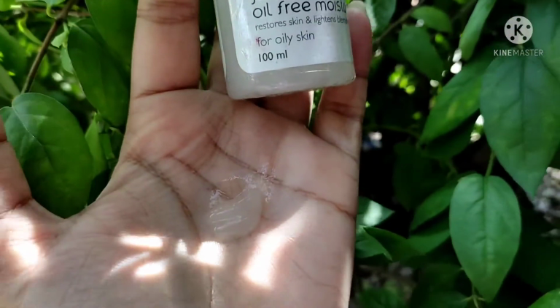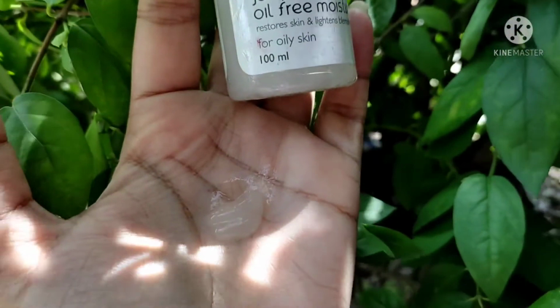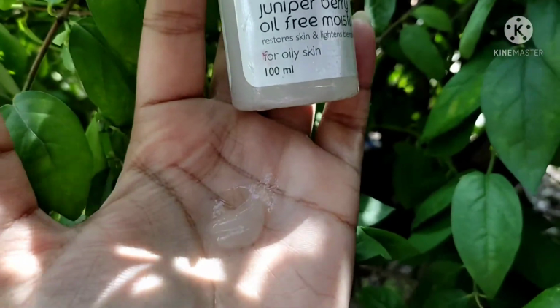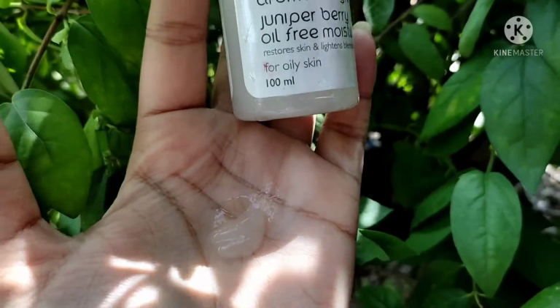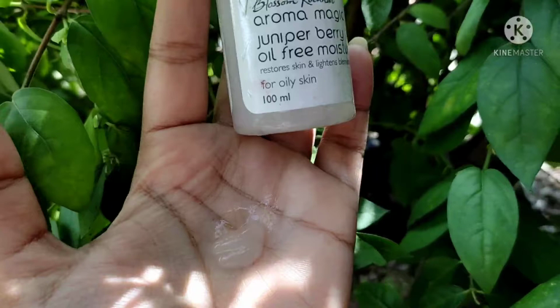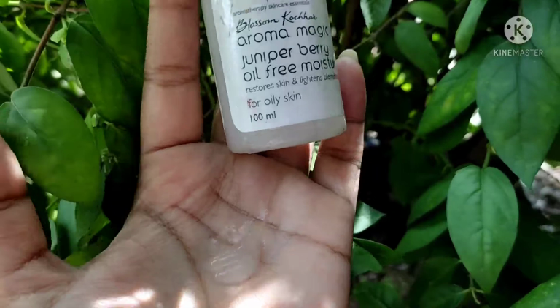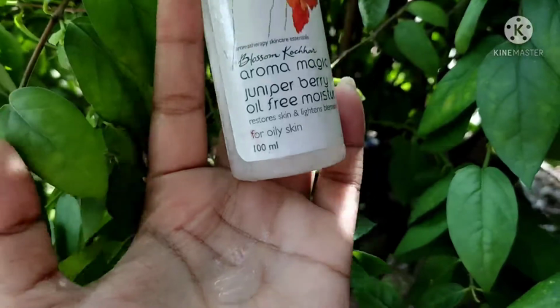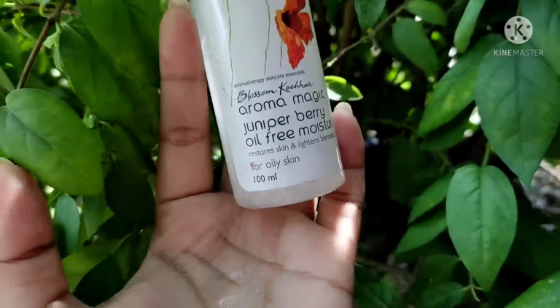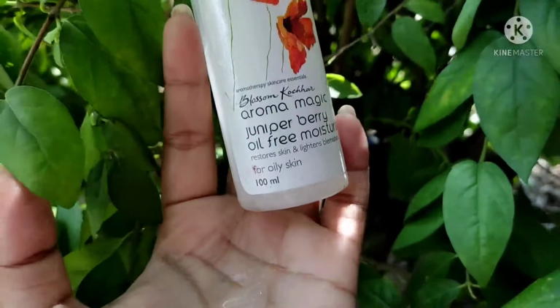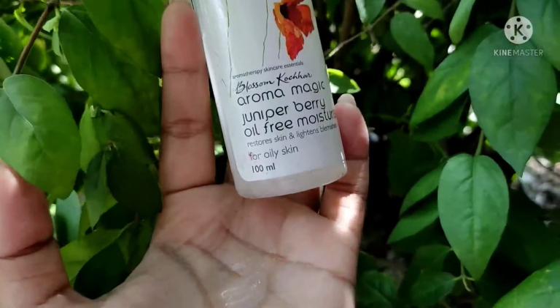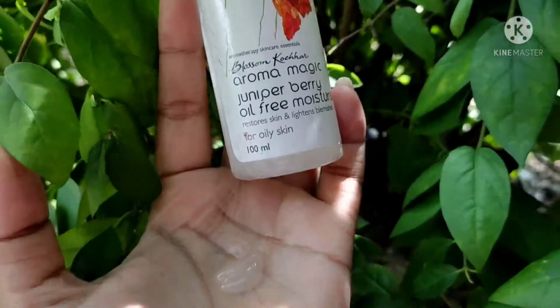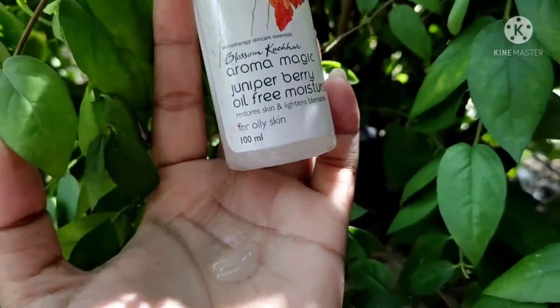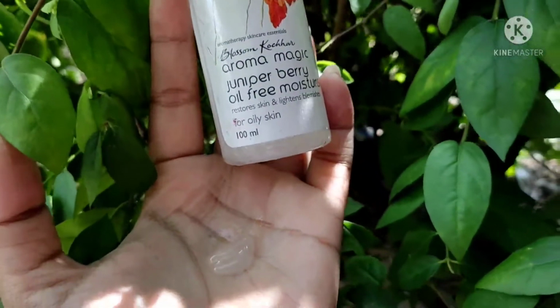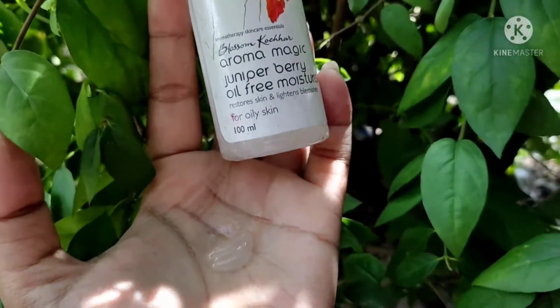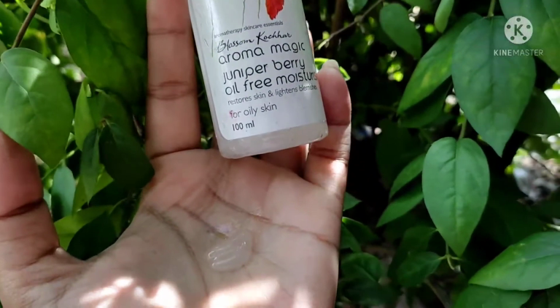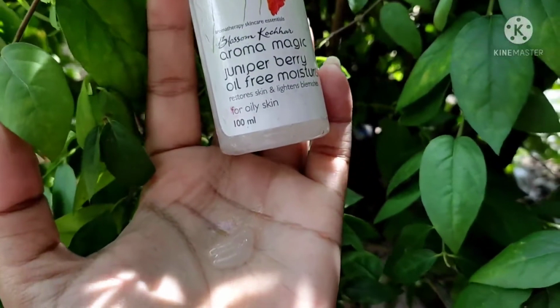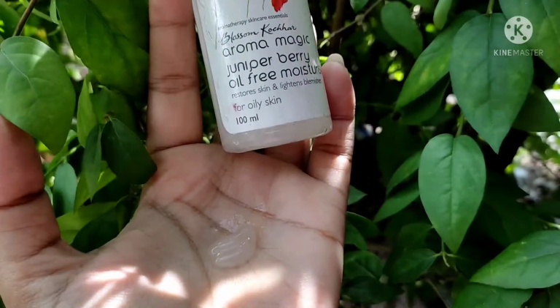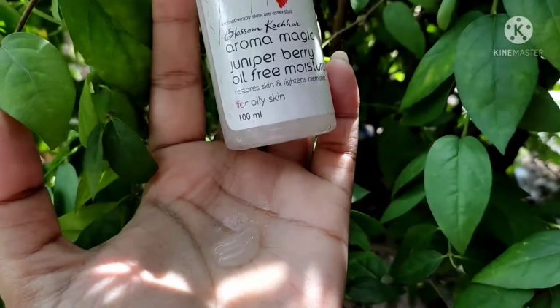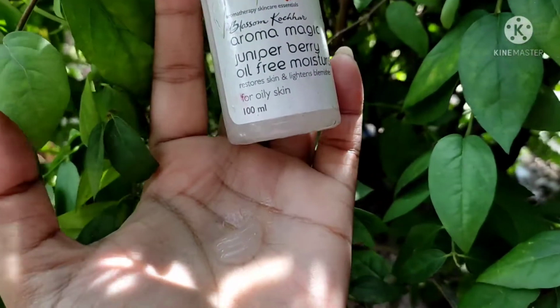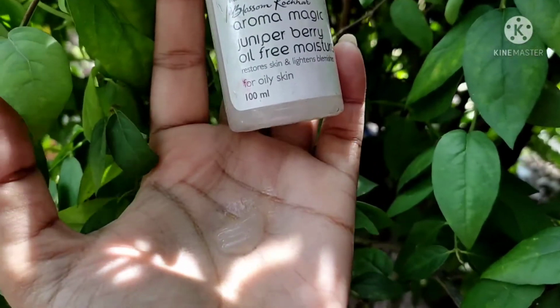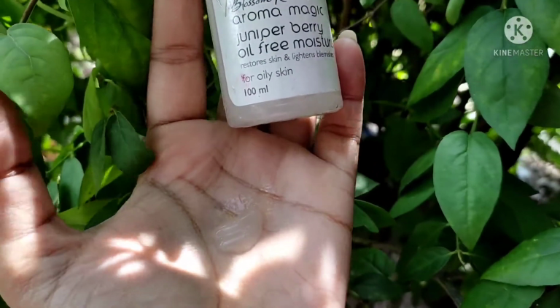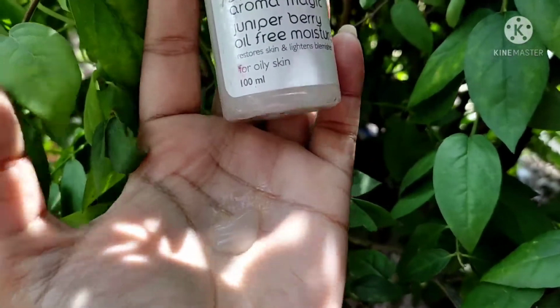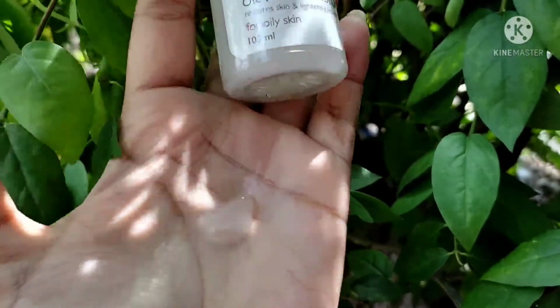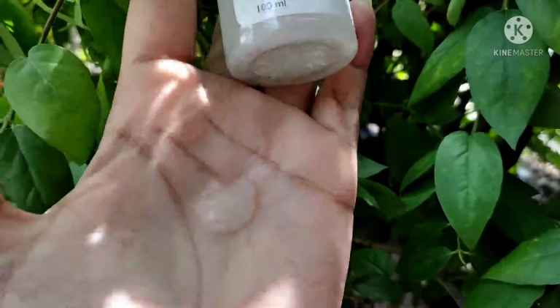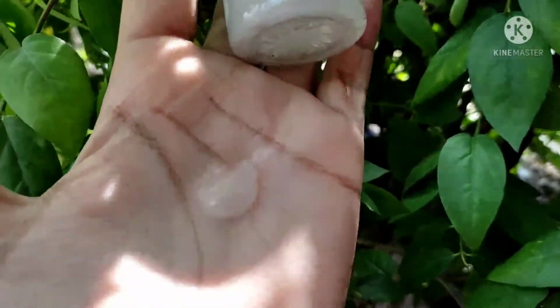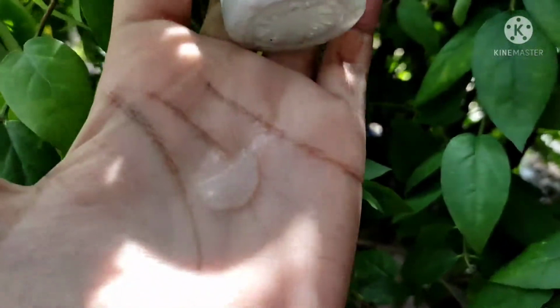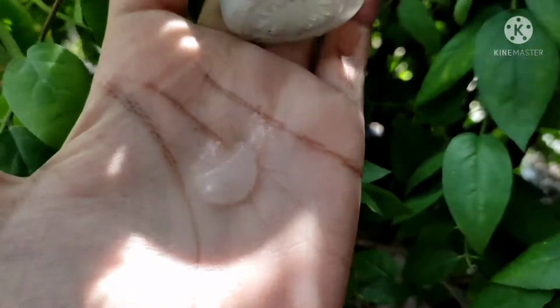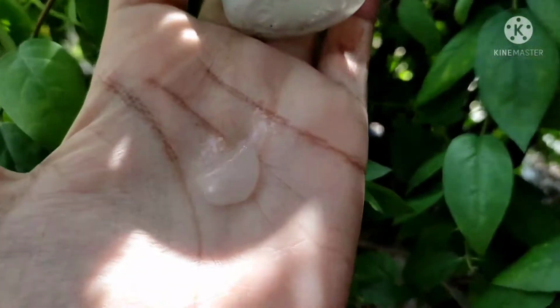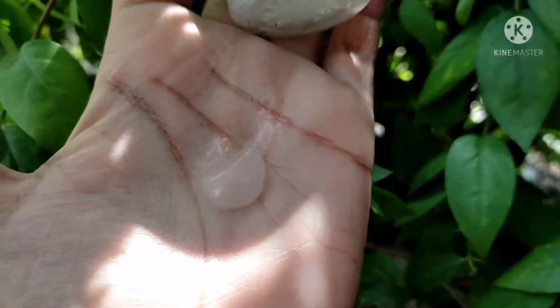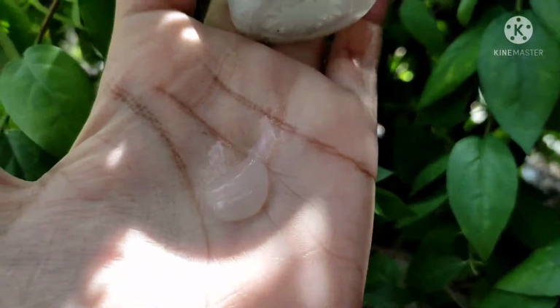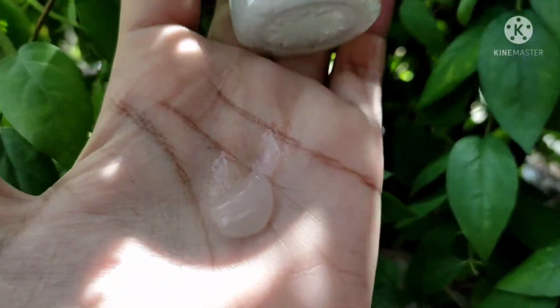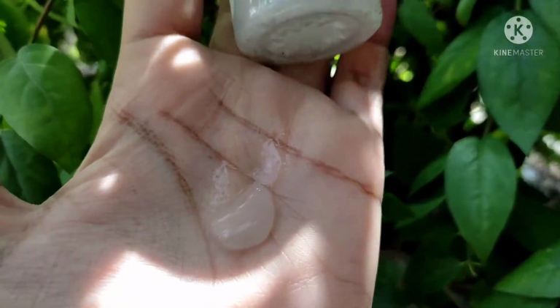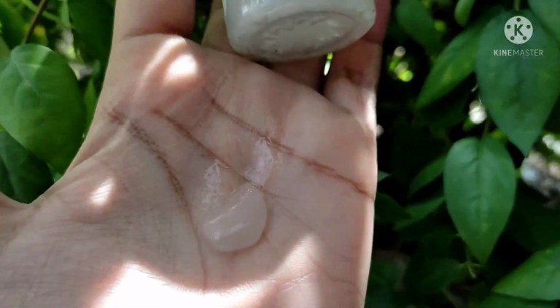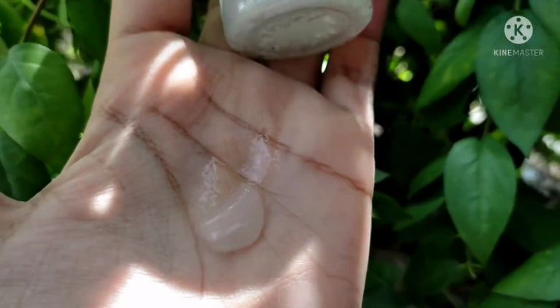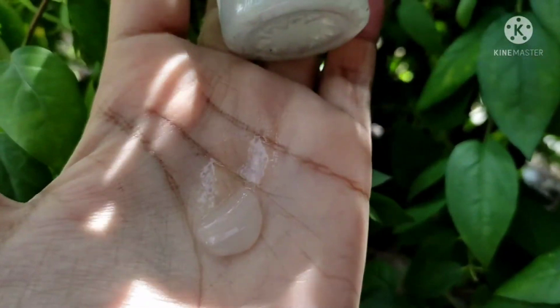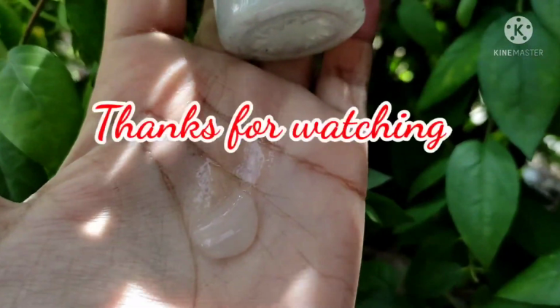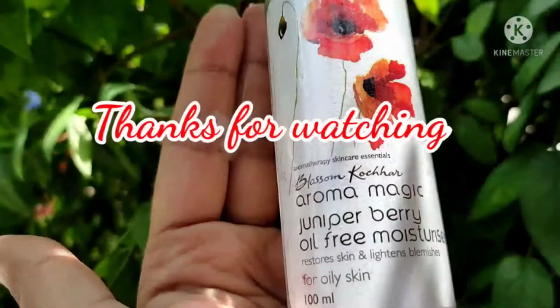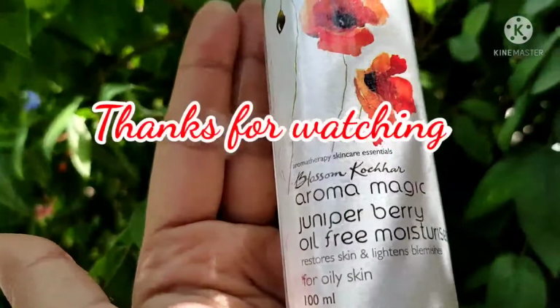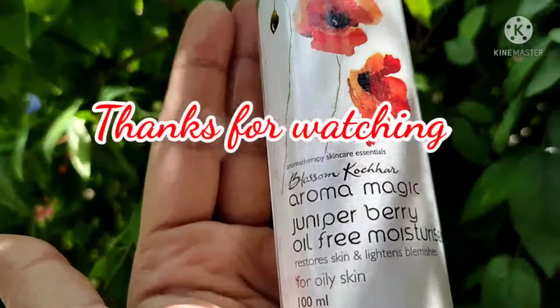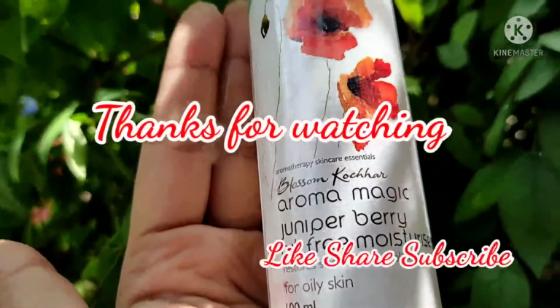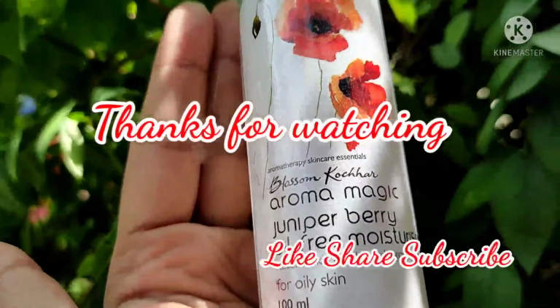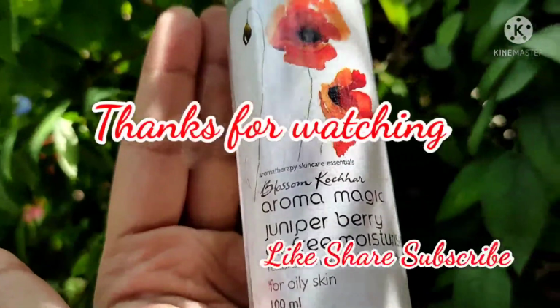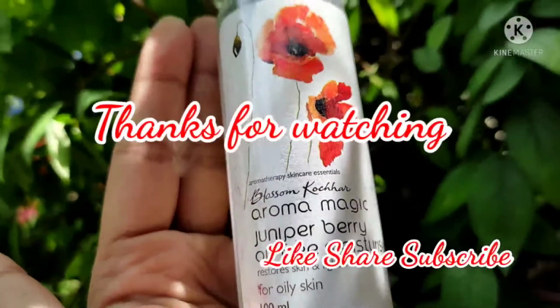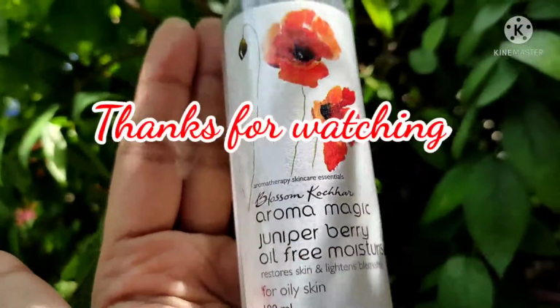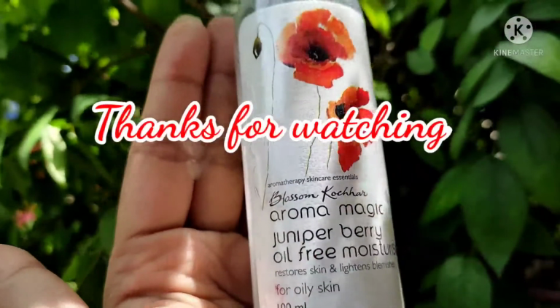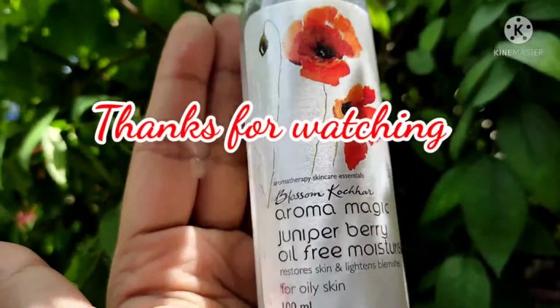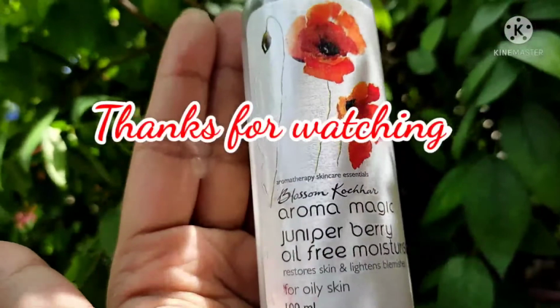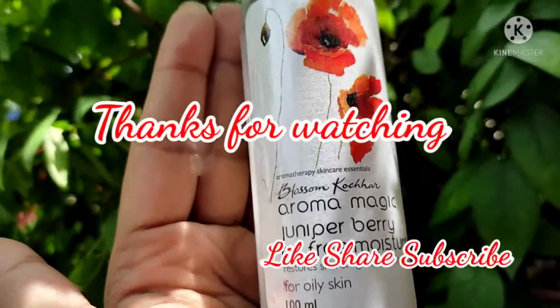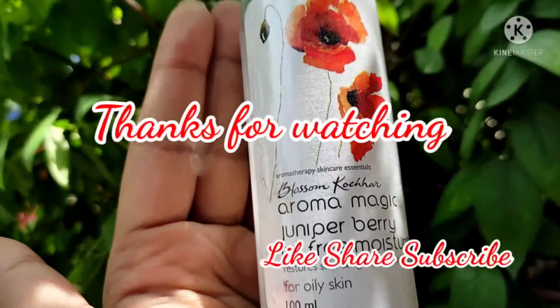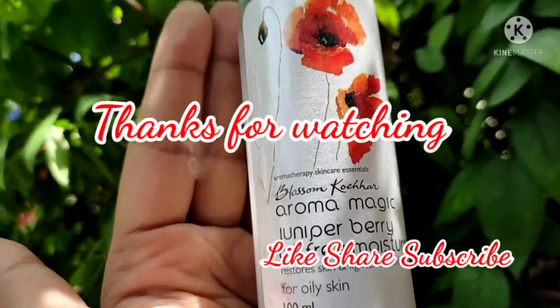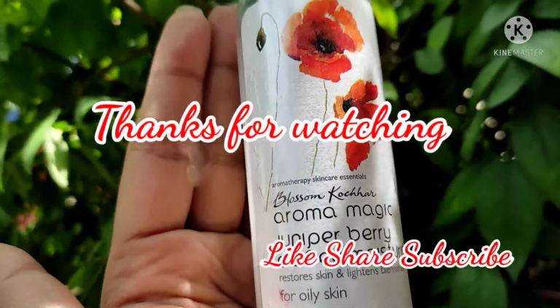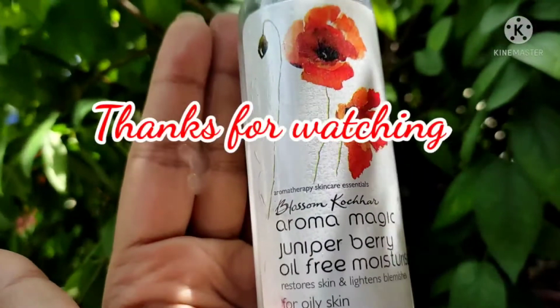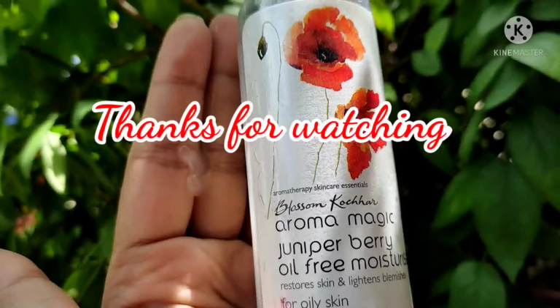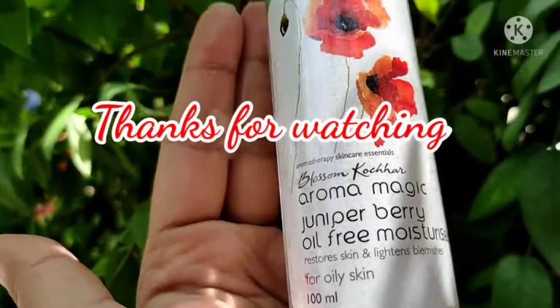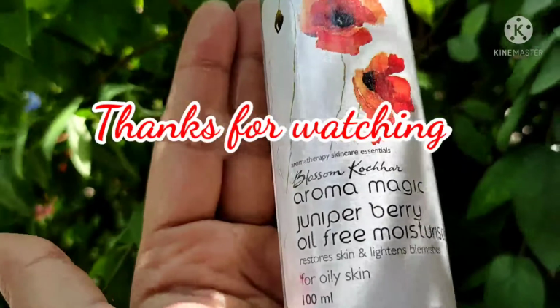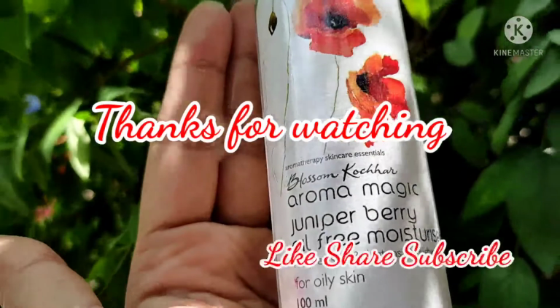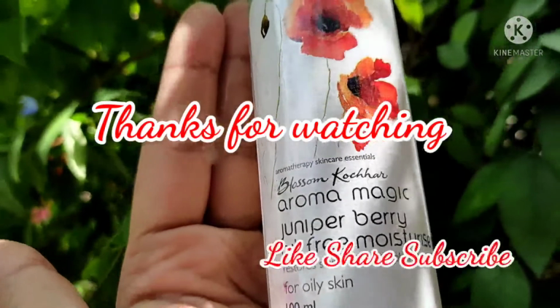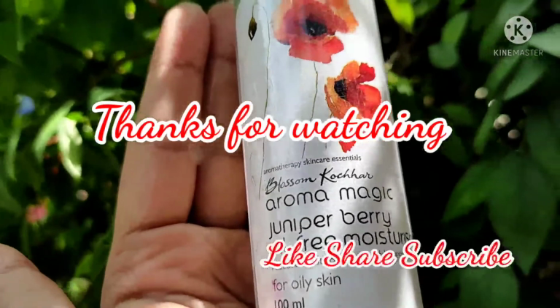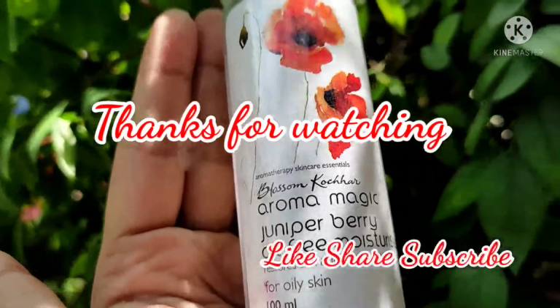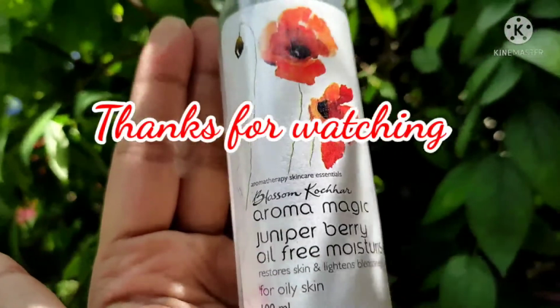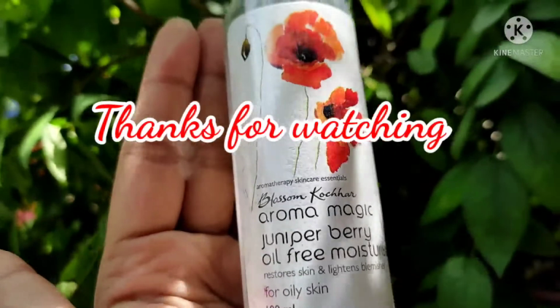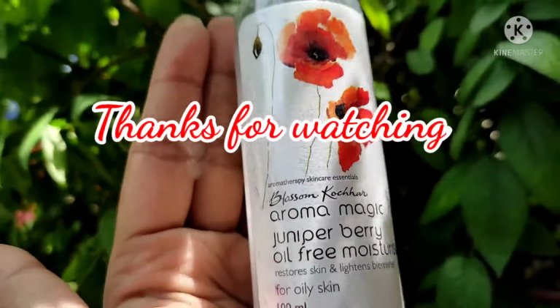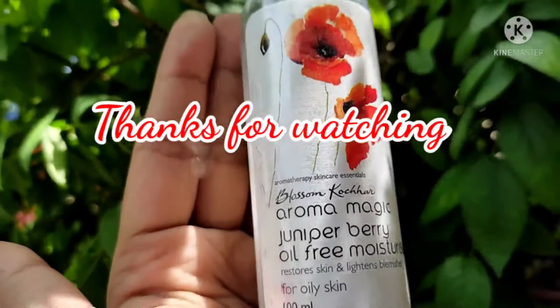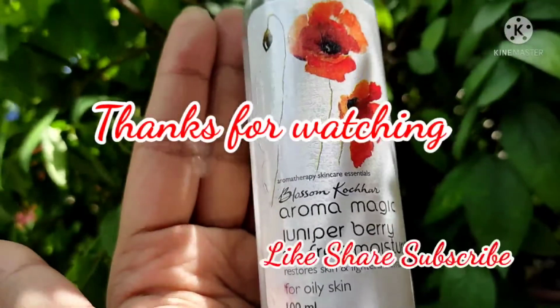If you like my video and find it useful and informative, please do like, share and subscribe to my channel. Thanks for watching.